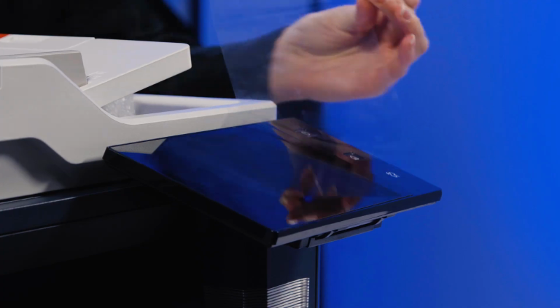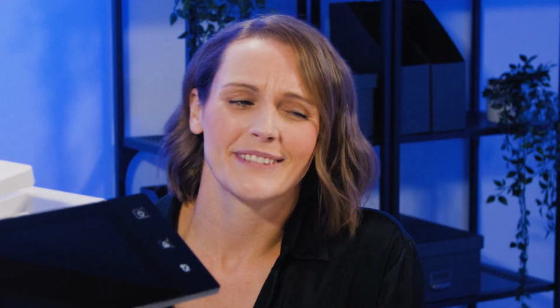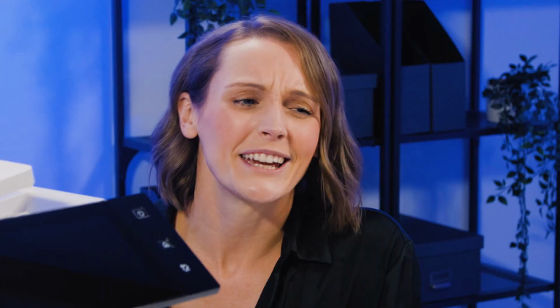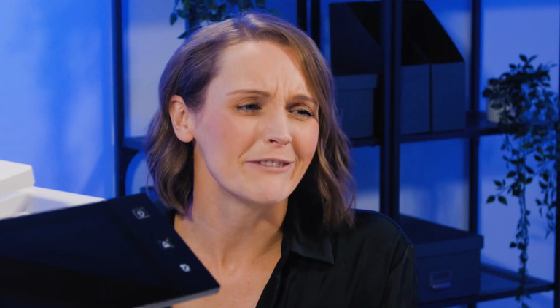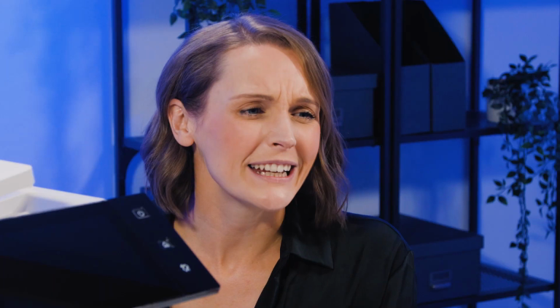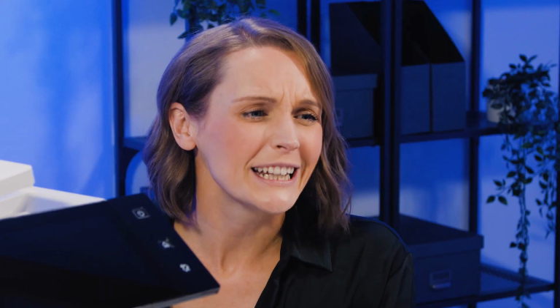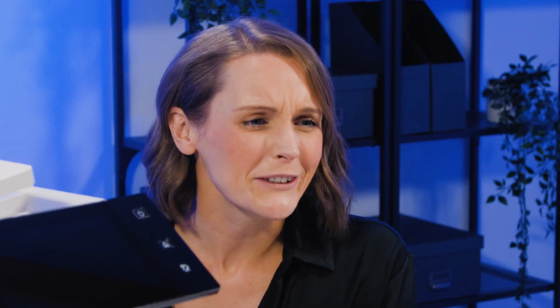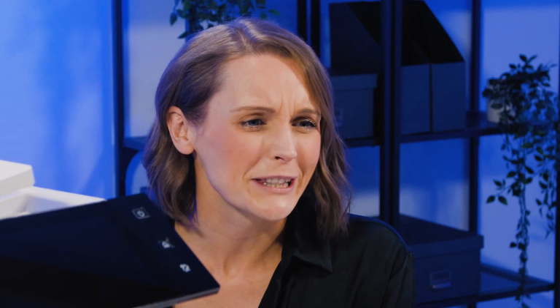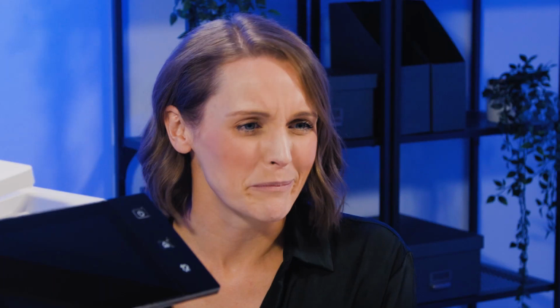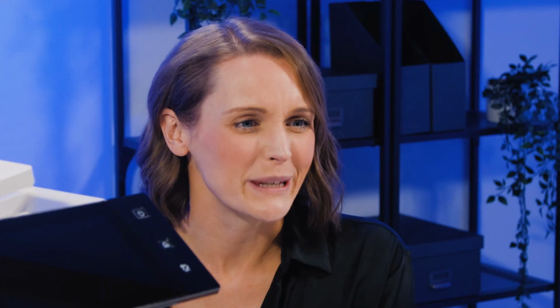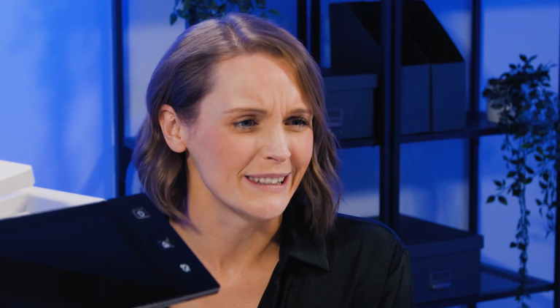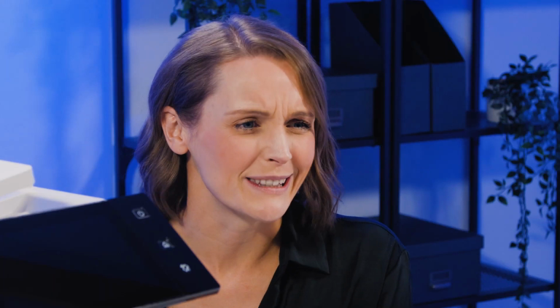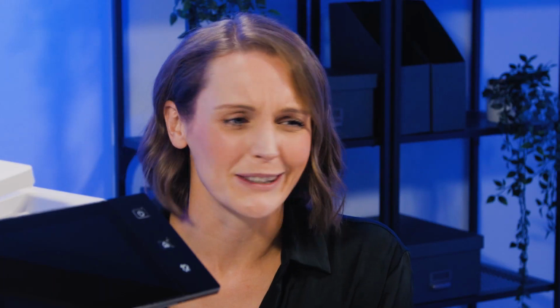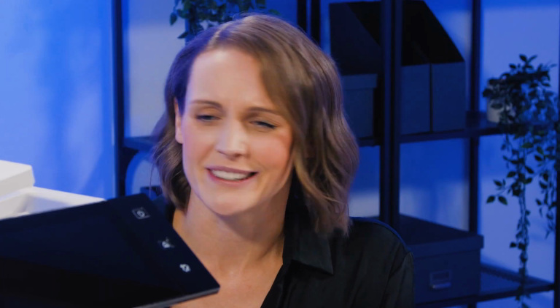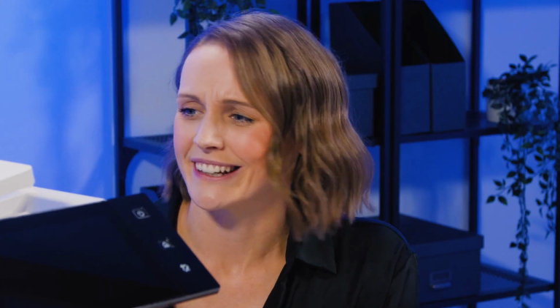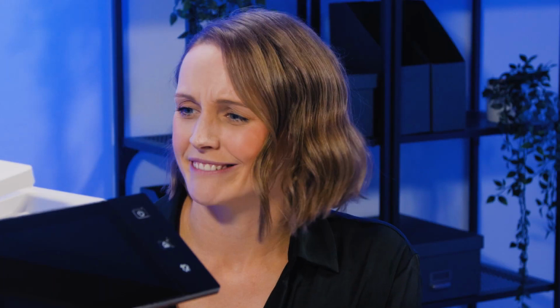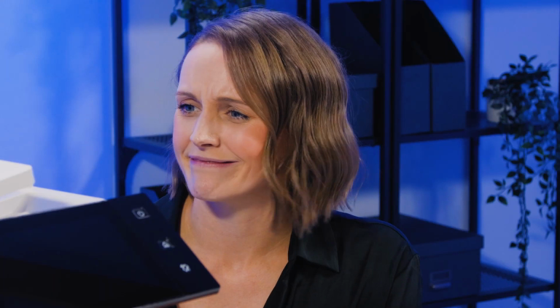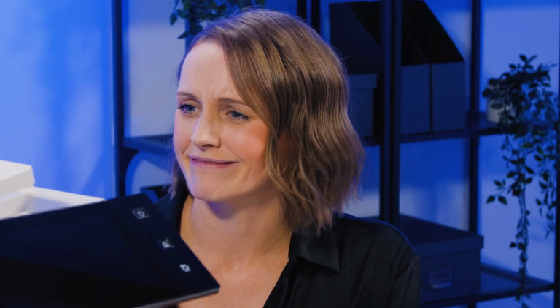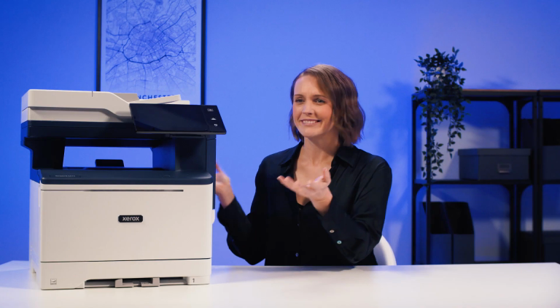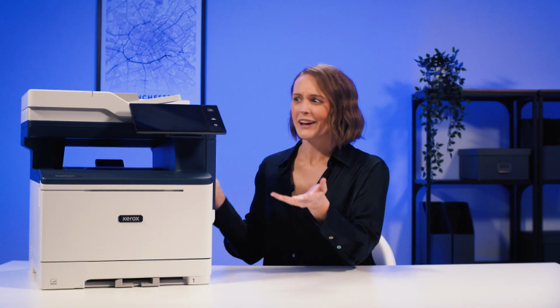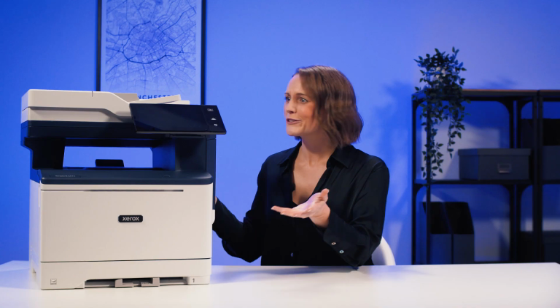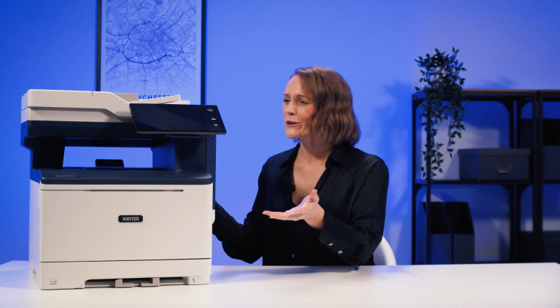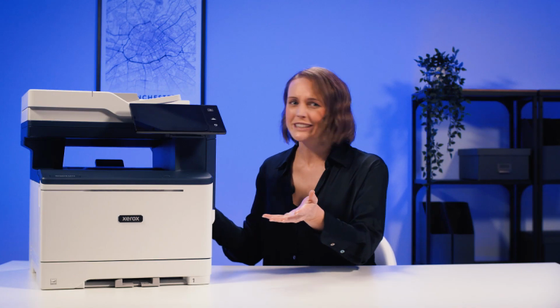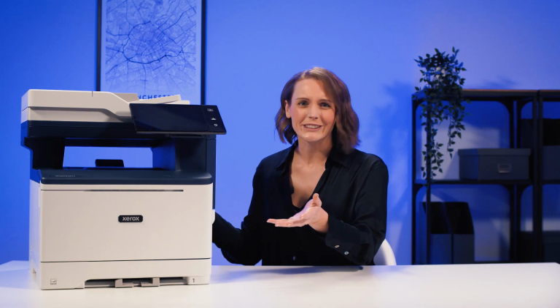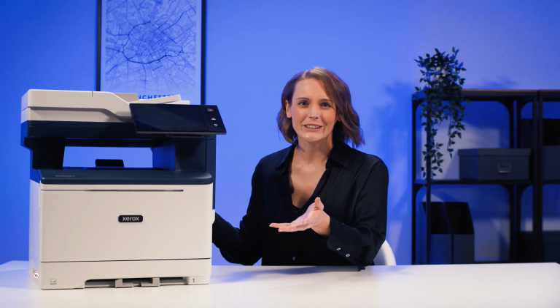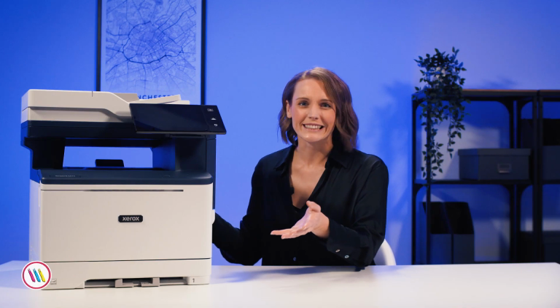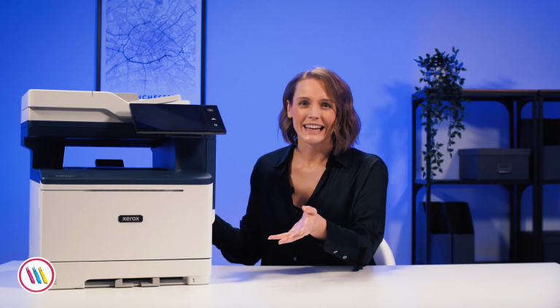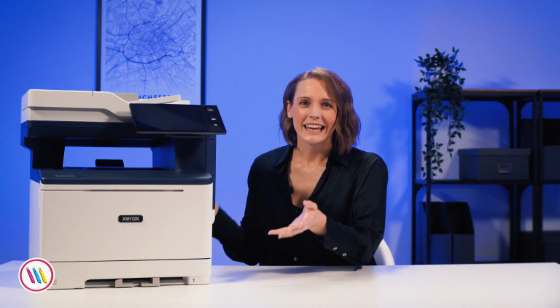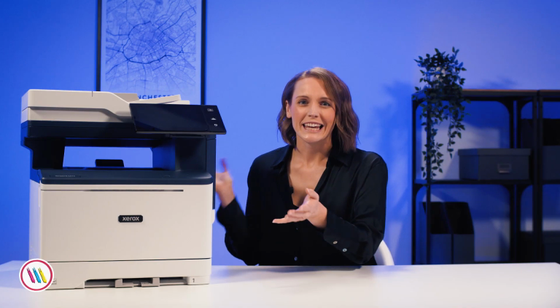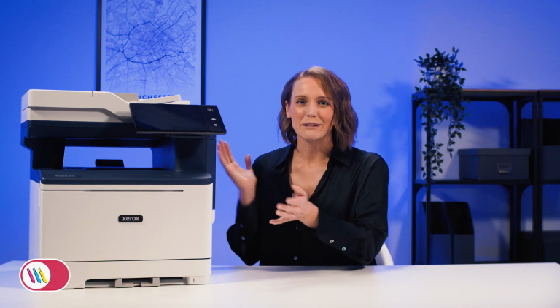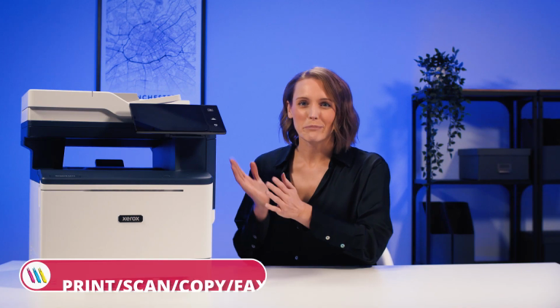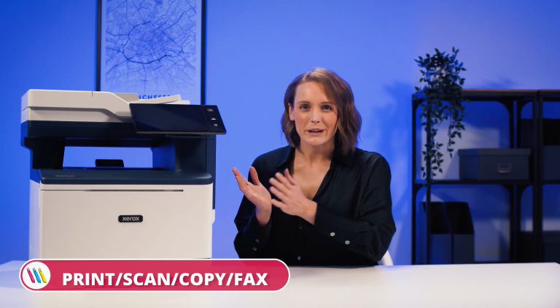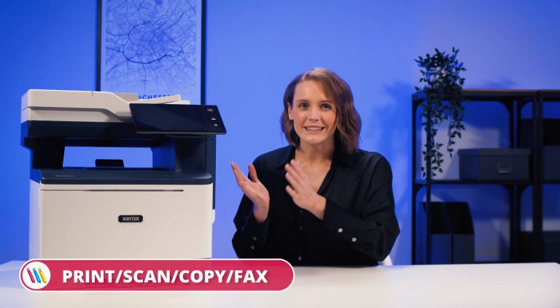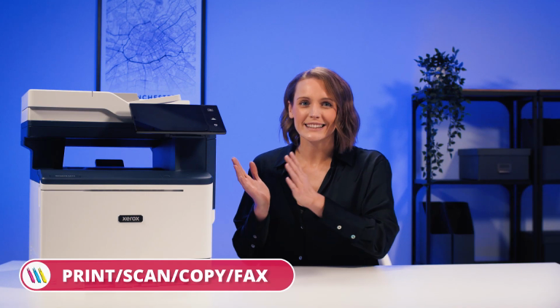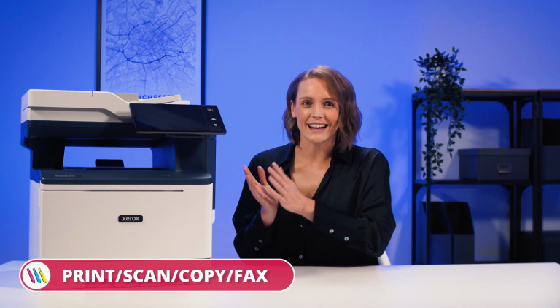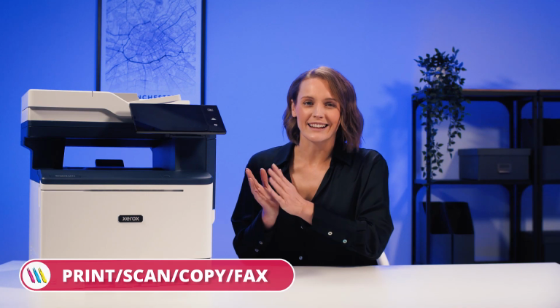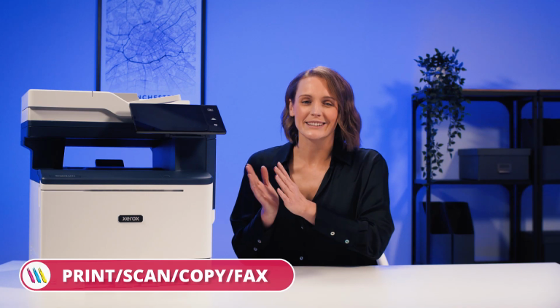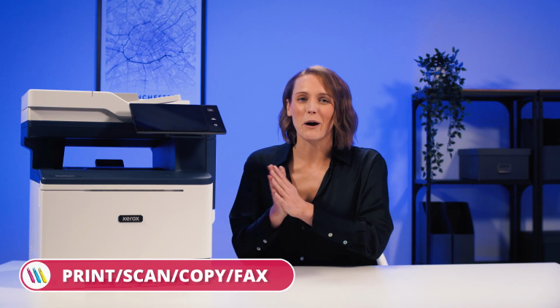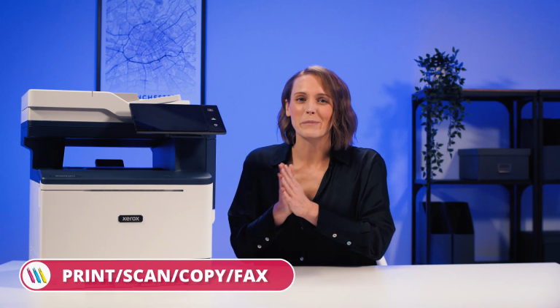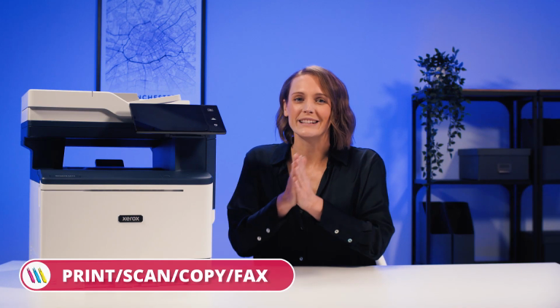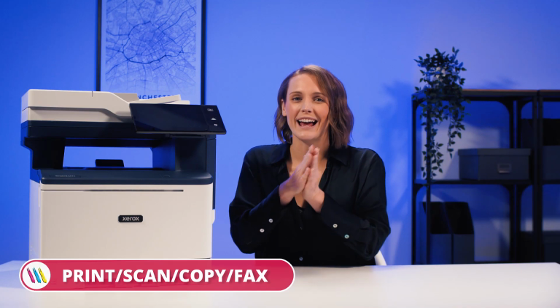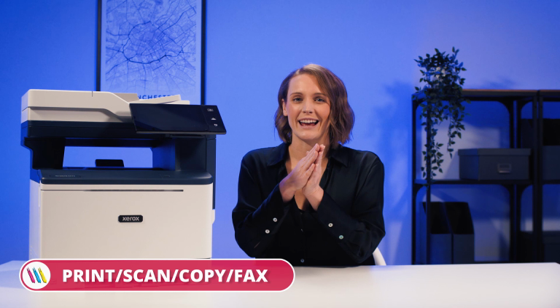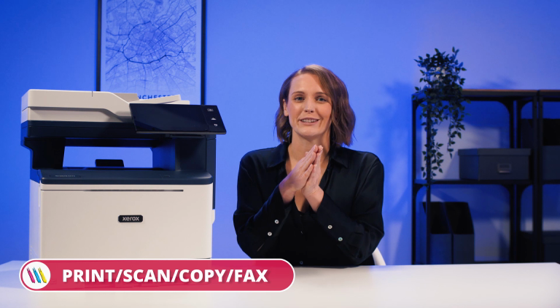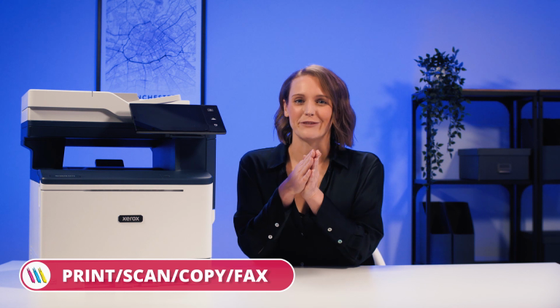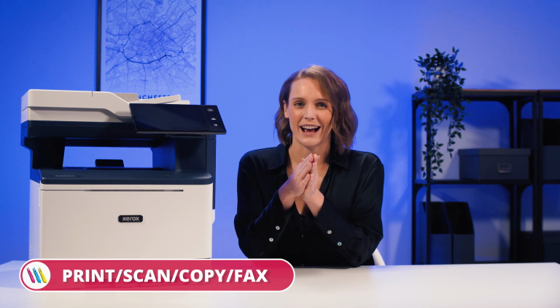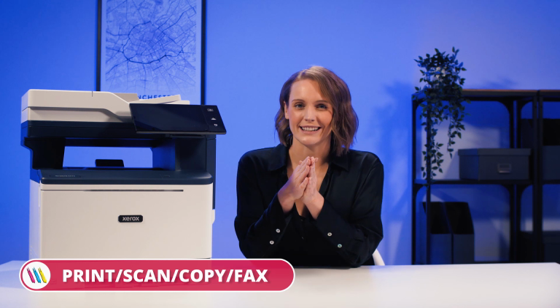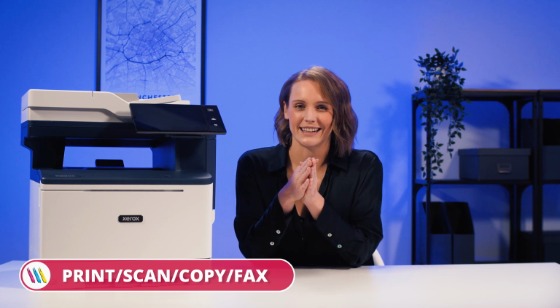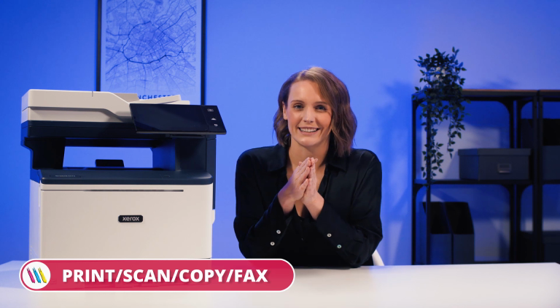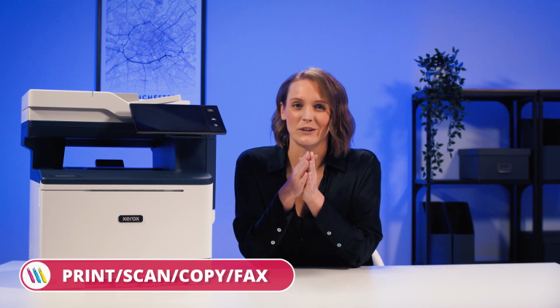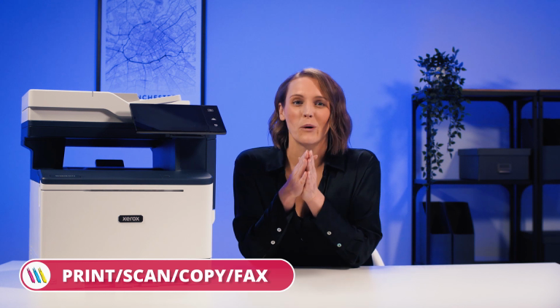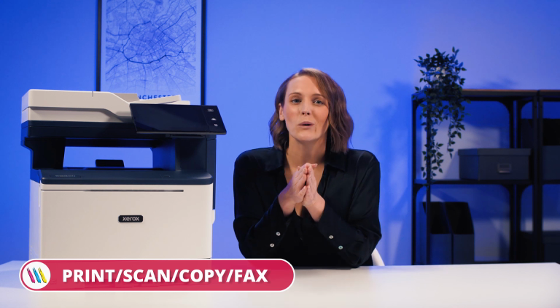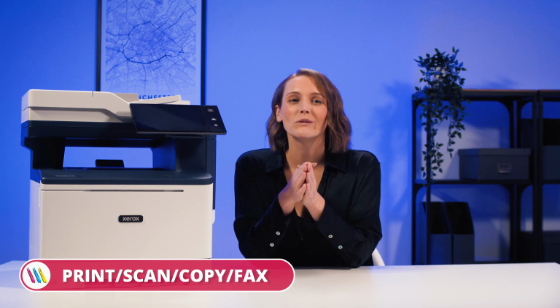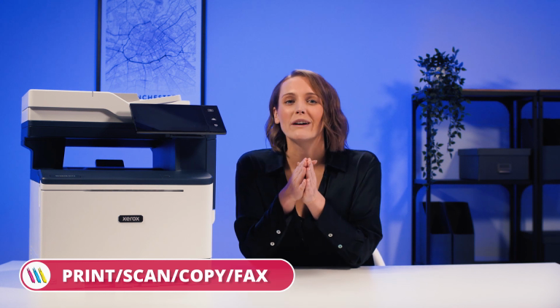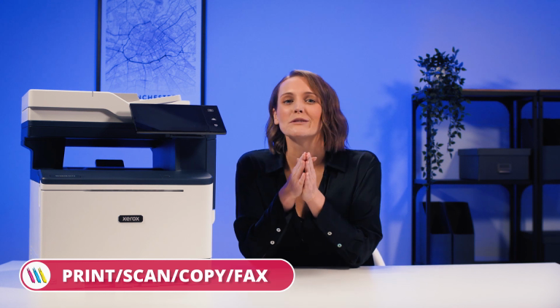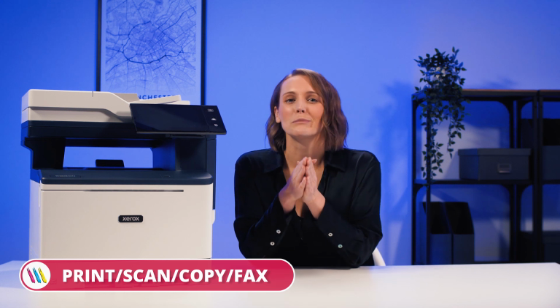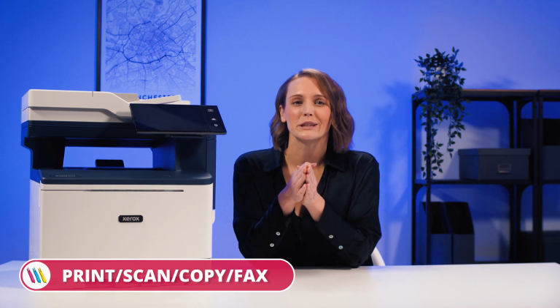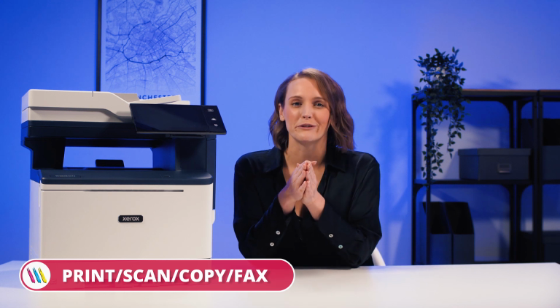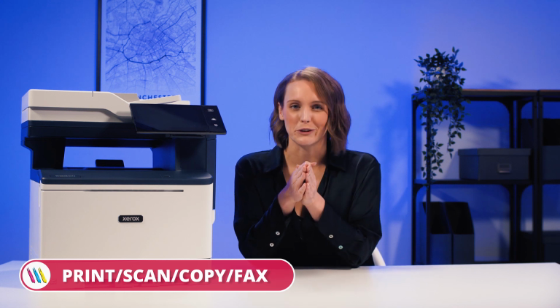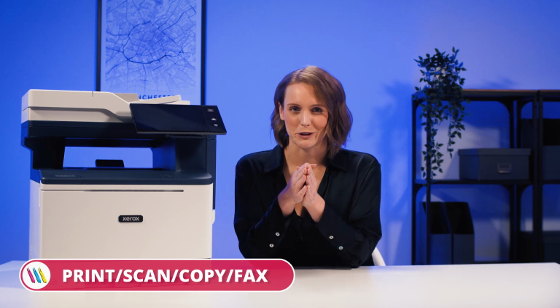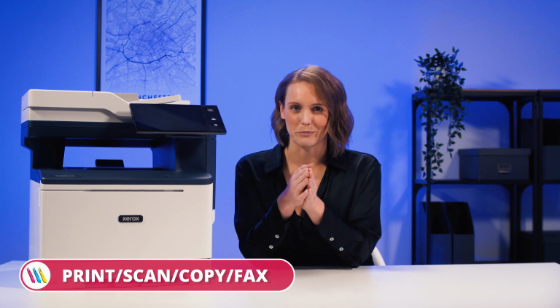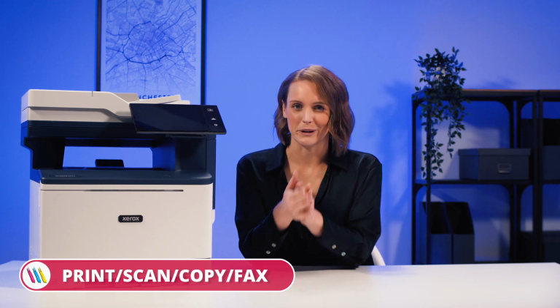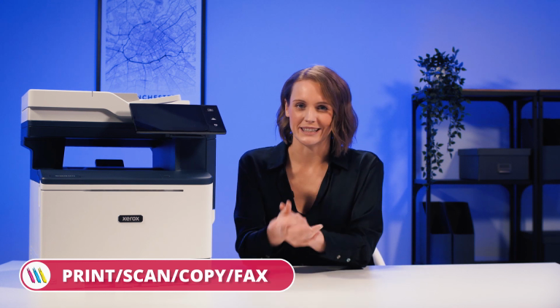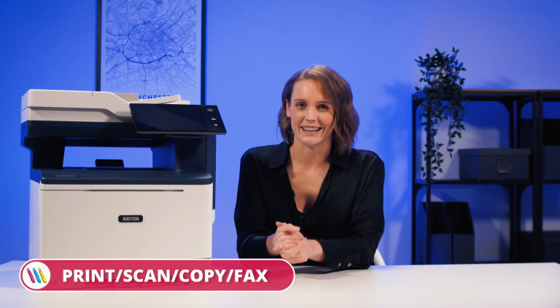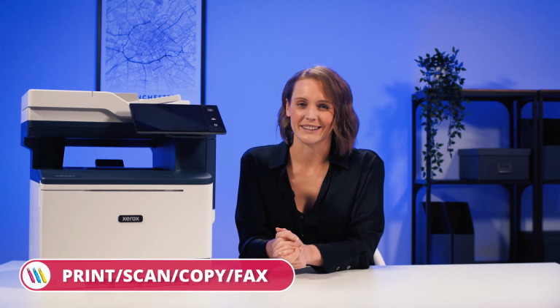It really looks the business doesn't it? Of course it does — it prints, scans, copies and faxes: an all-round multi-function printer.